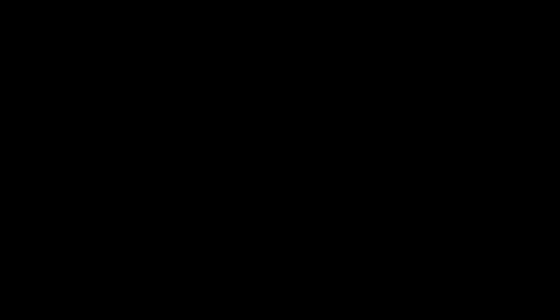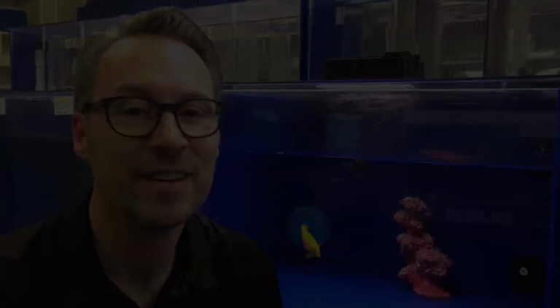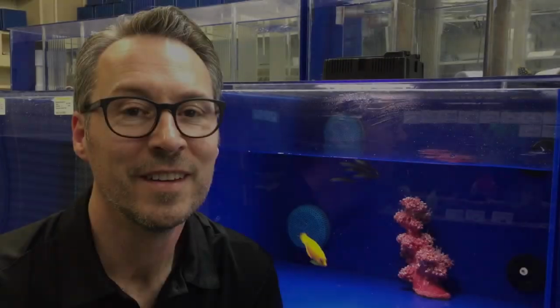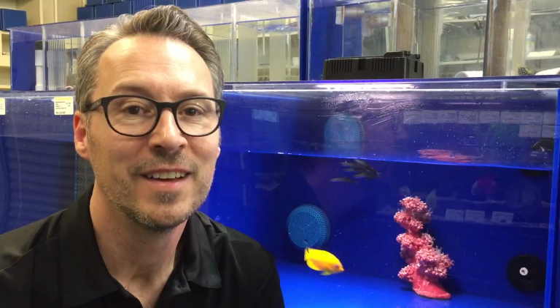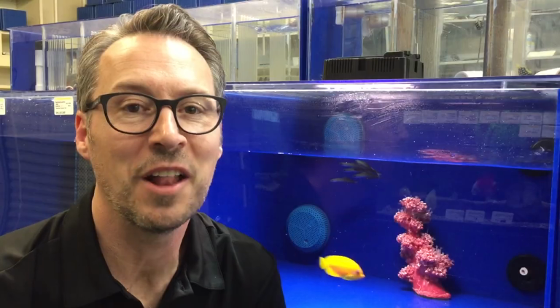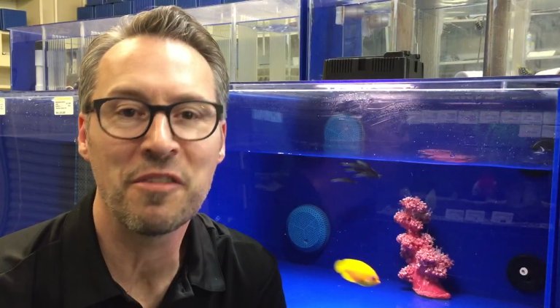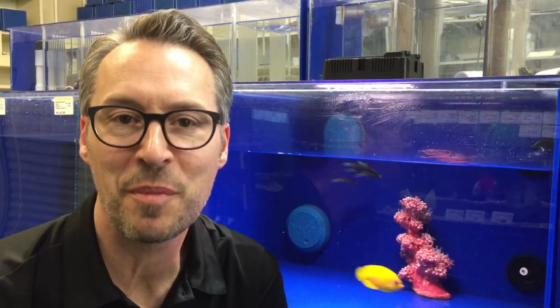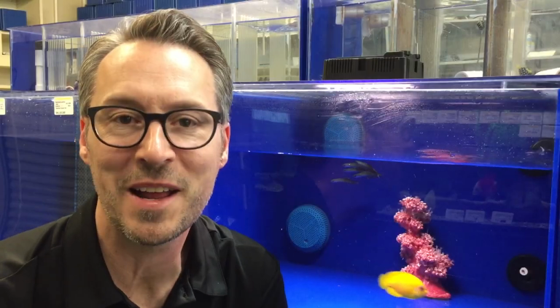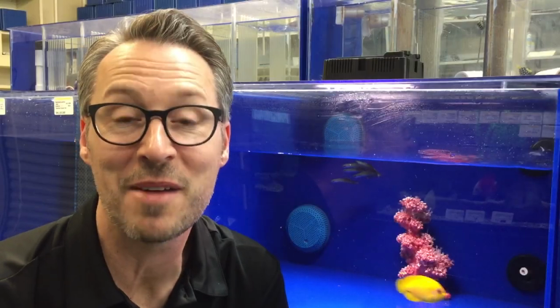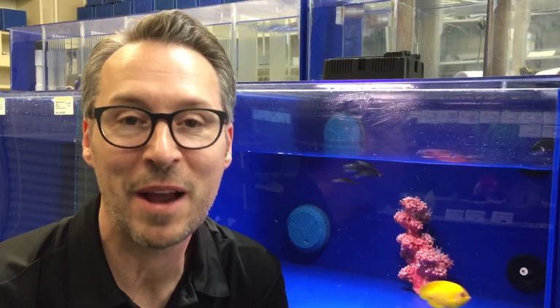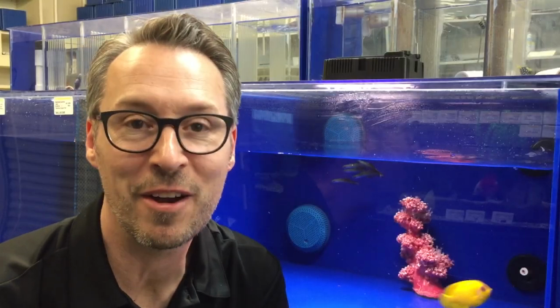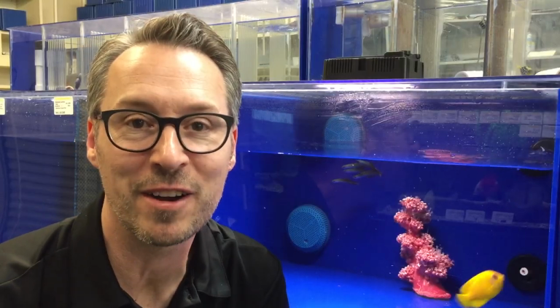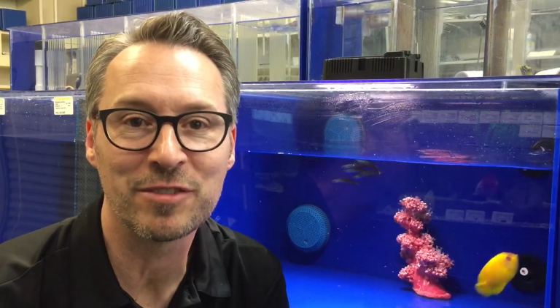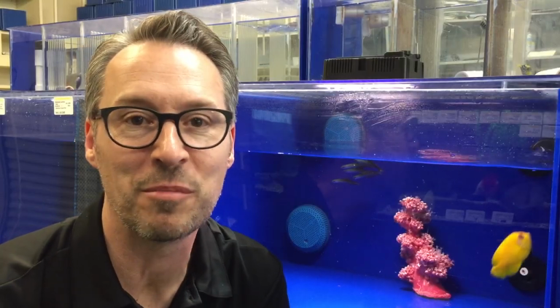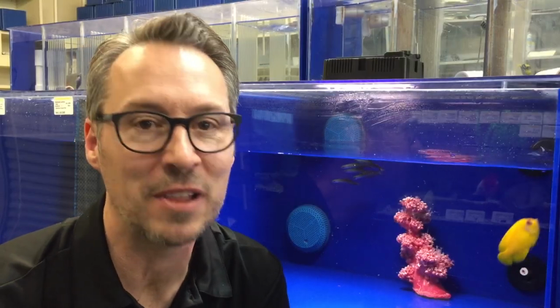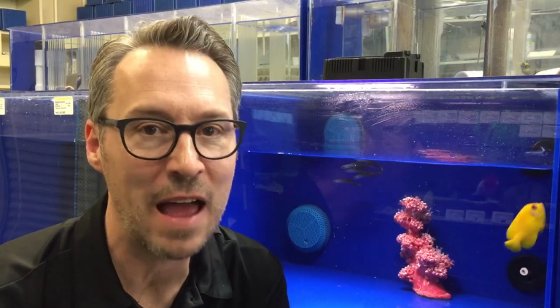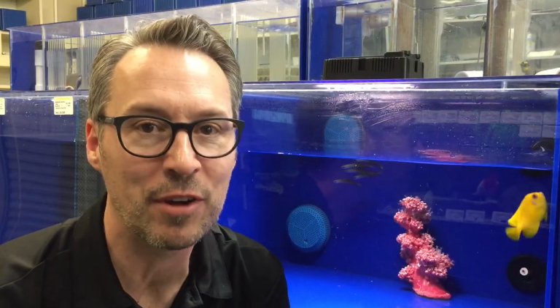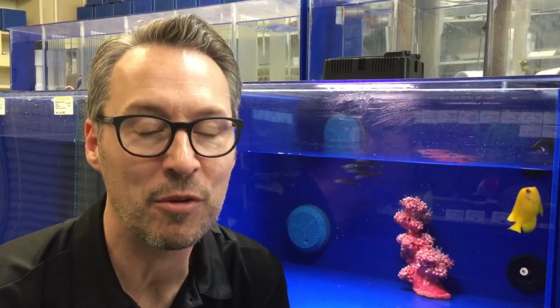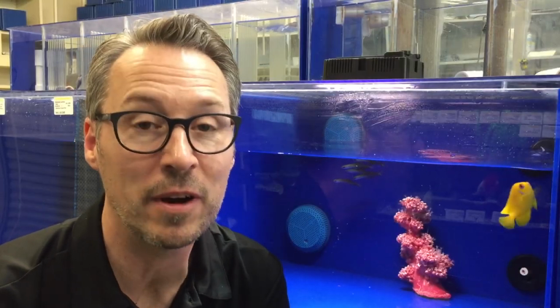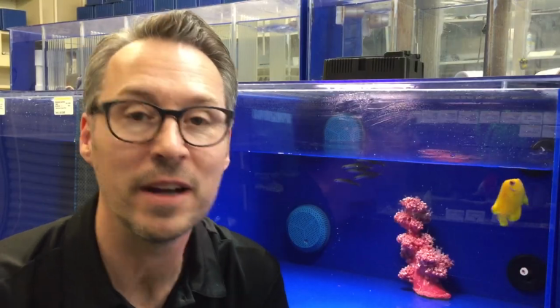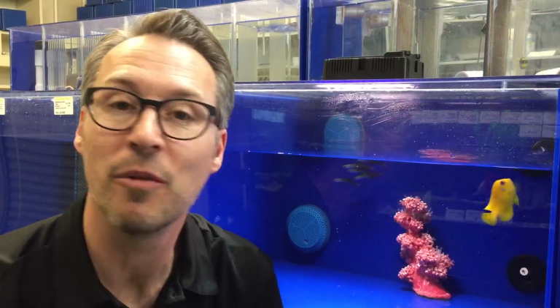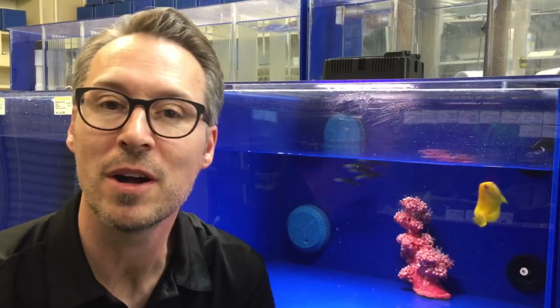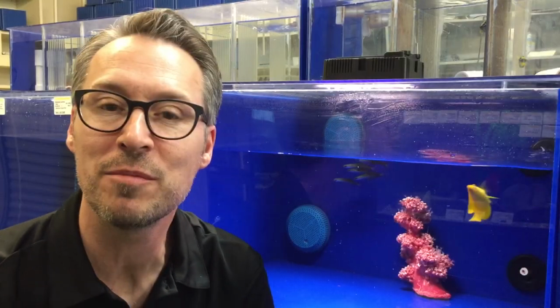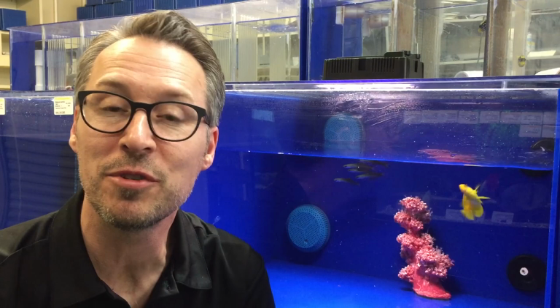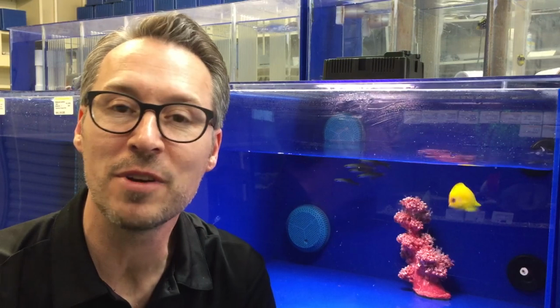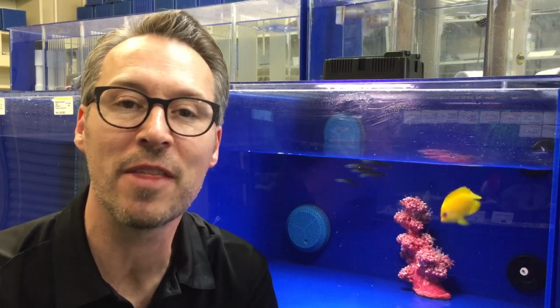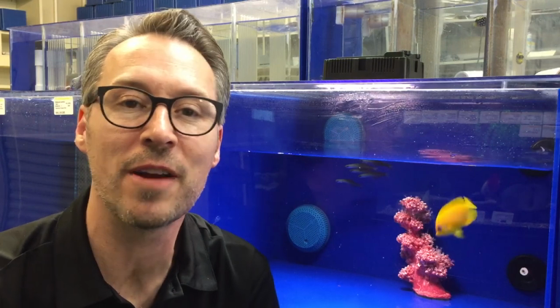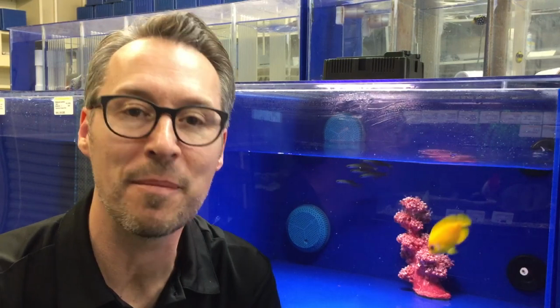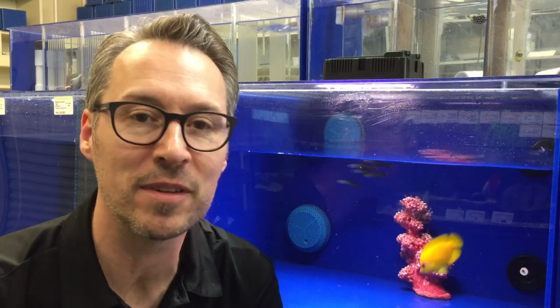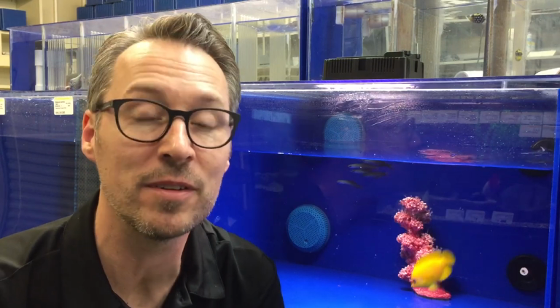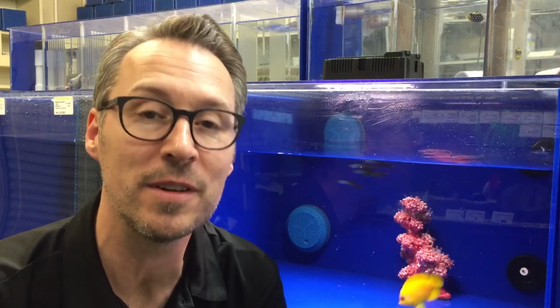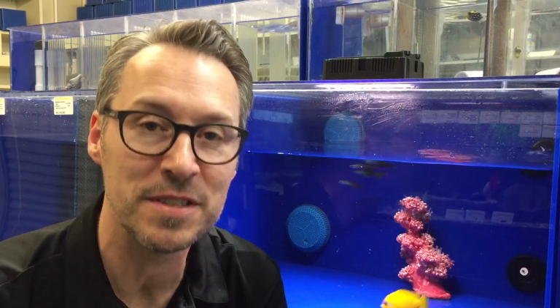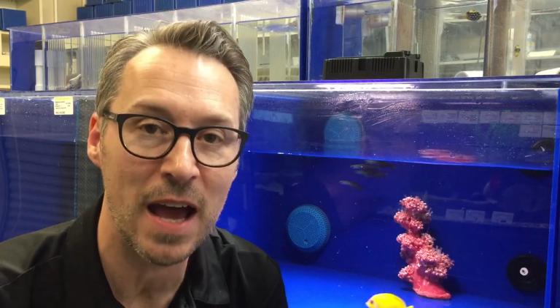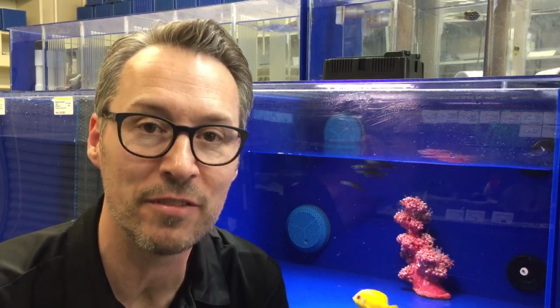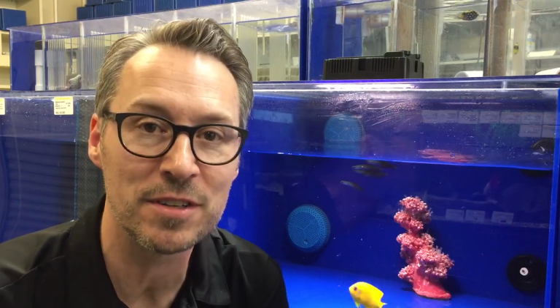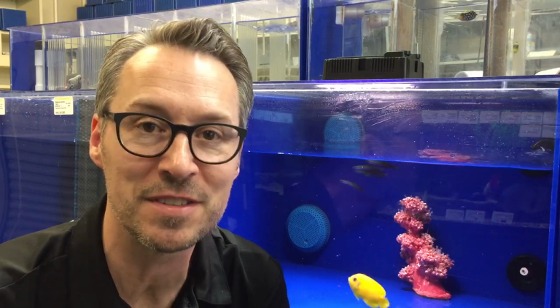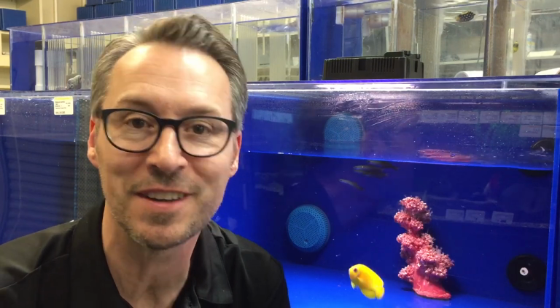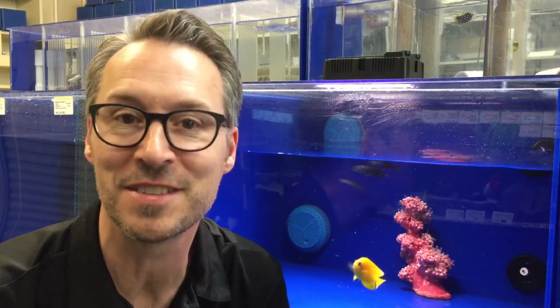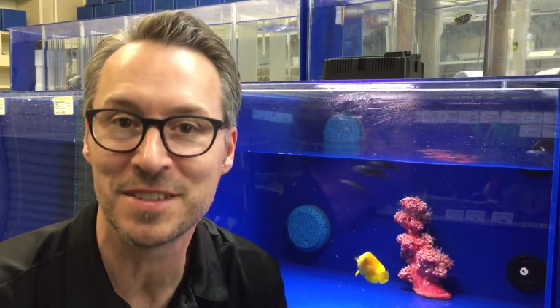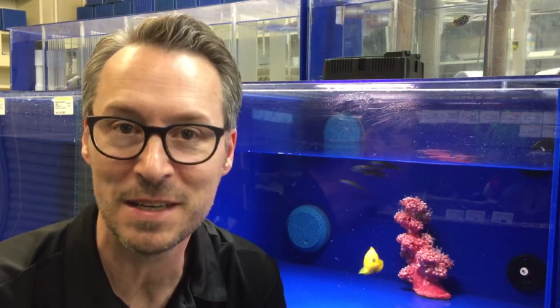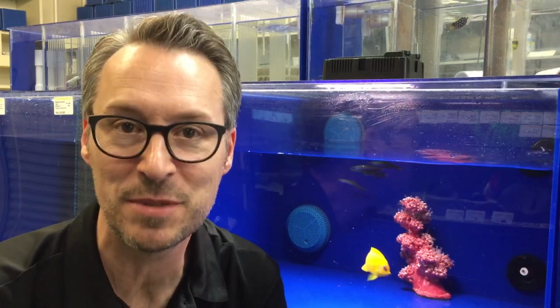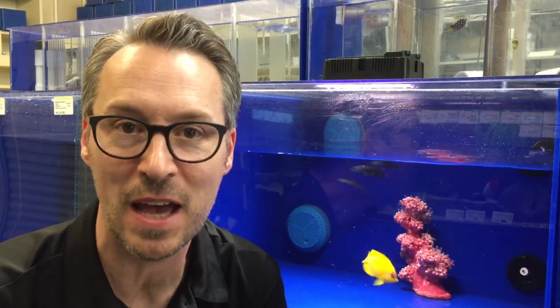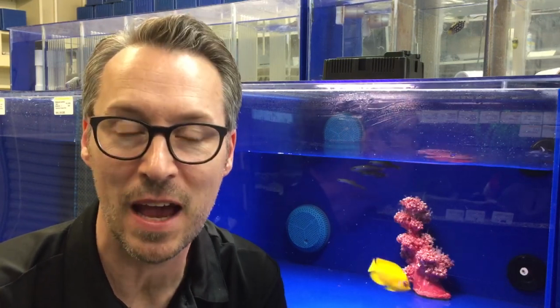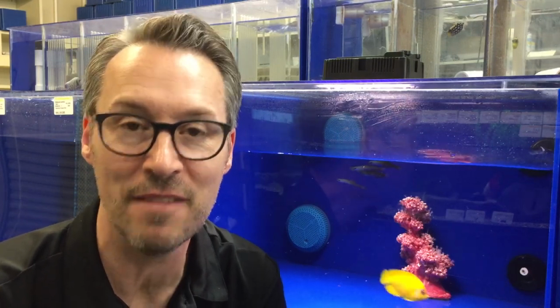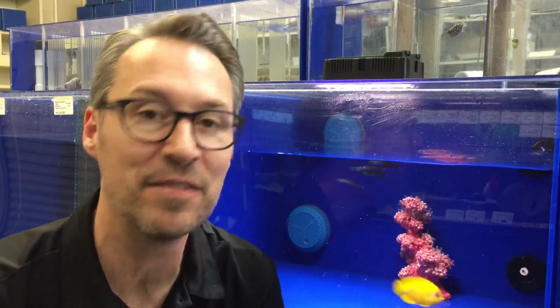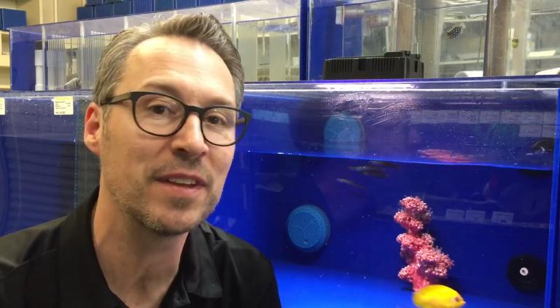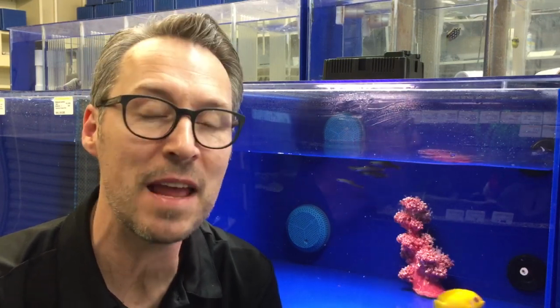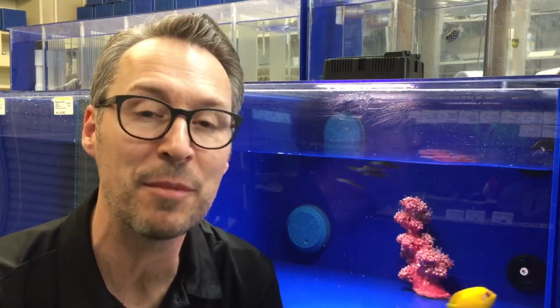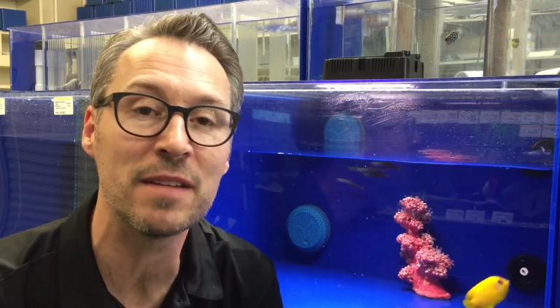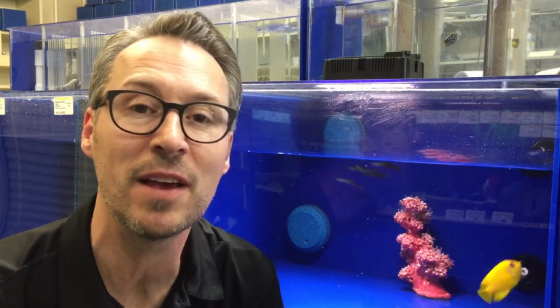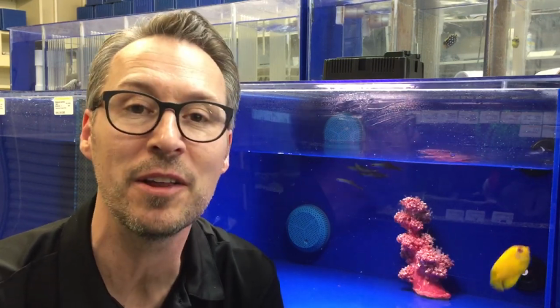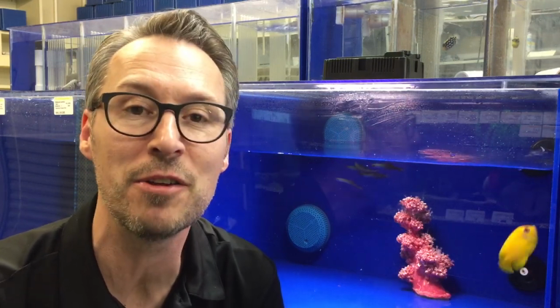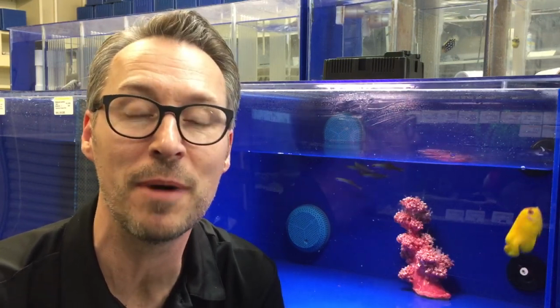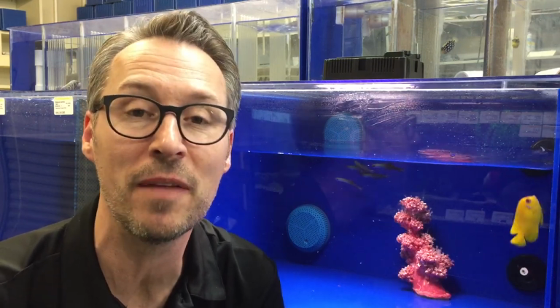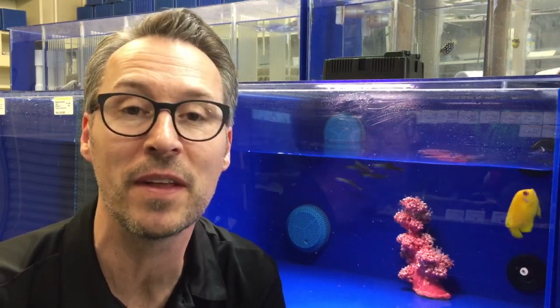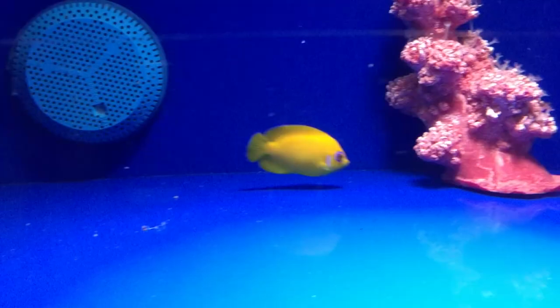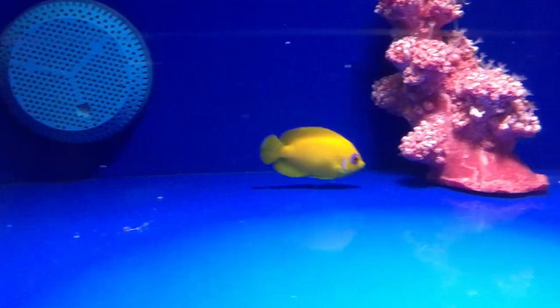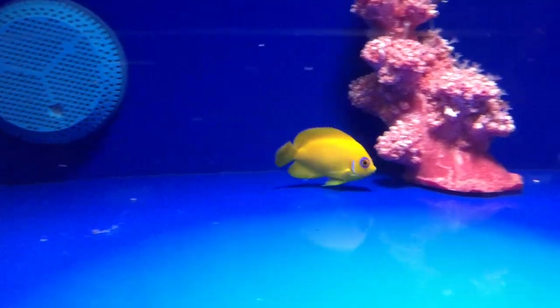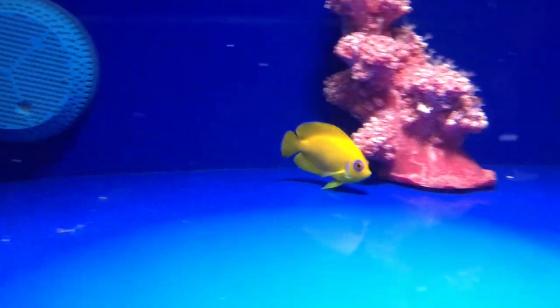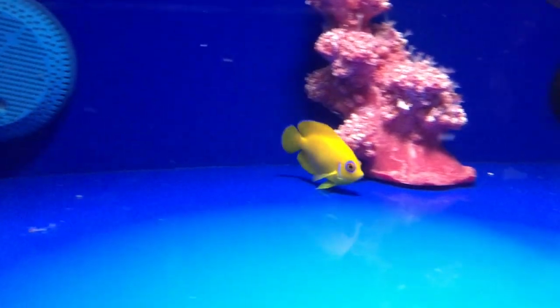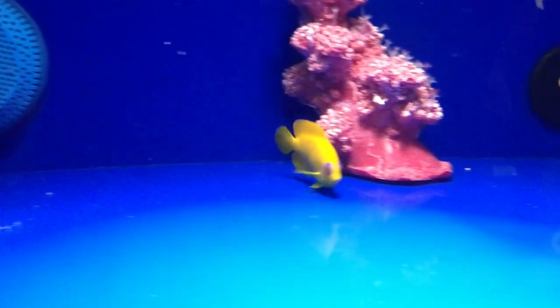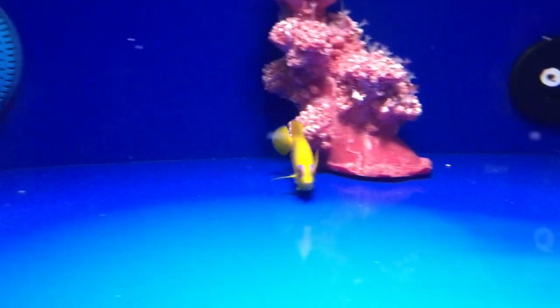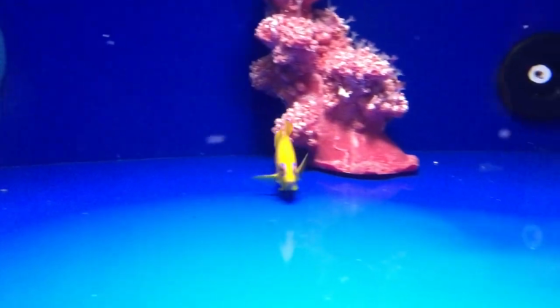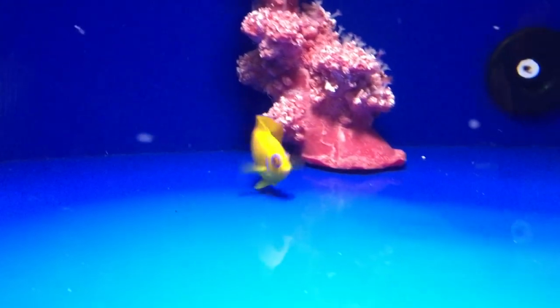Hello everybody, I'm Eric from LiveAquaria. Welcome to another episode of Divers Den Deep Dive. Today I'm going to tell you about the Lemon Peel Angel.